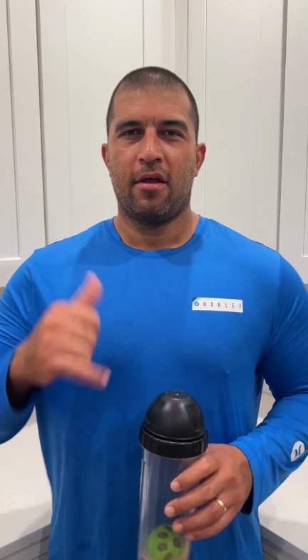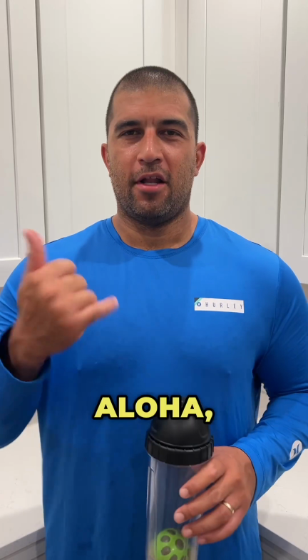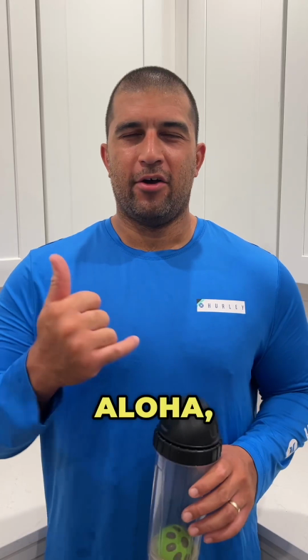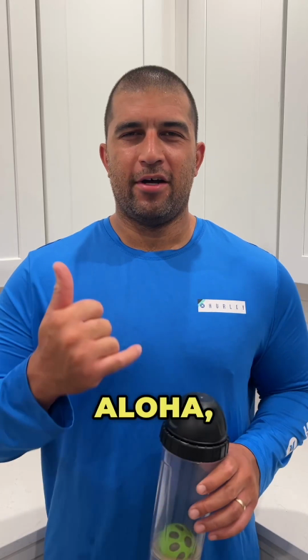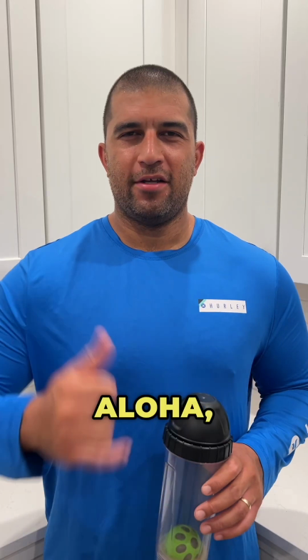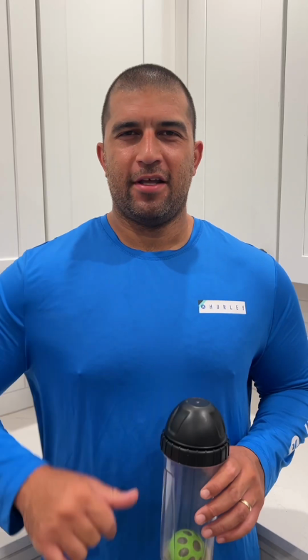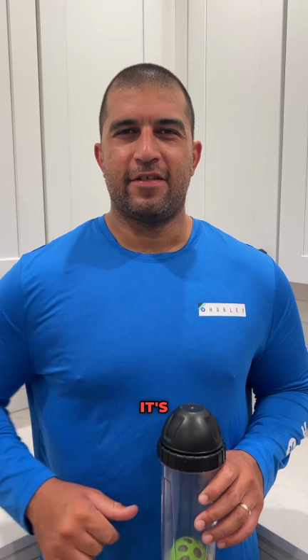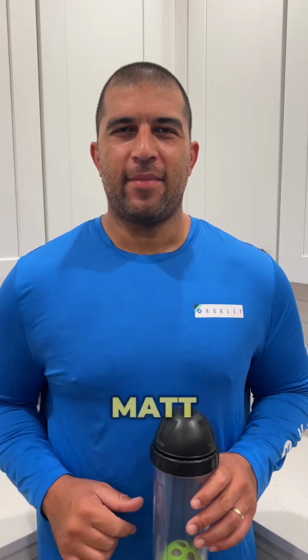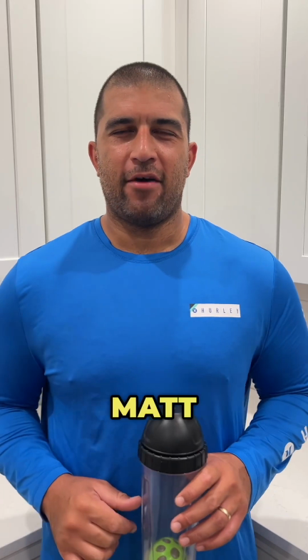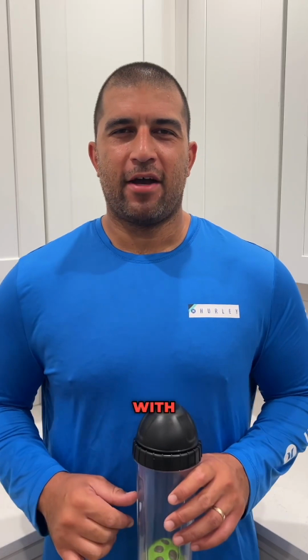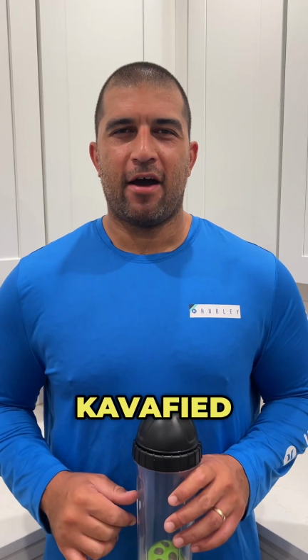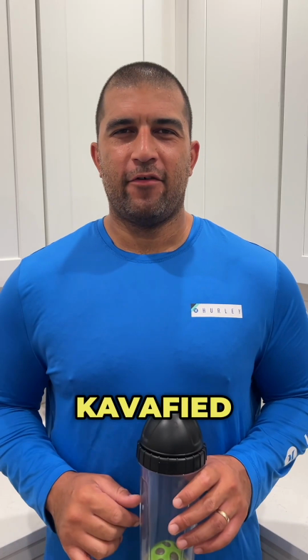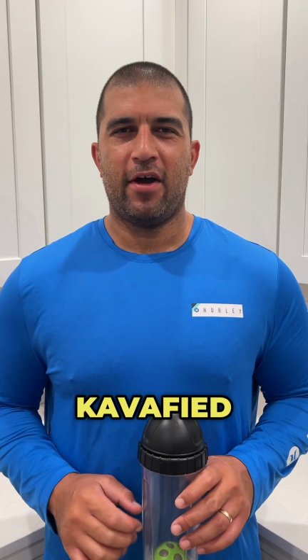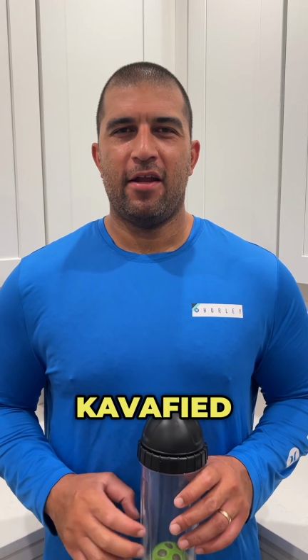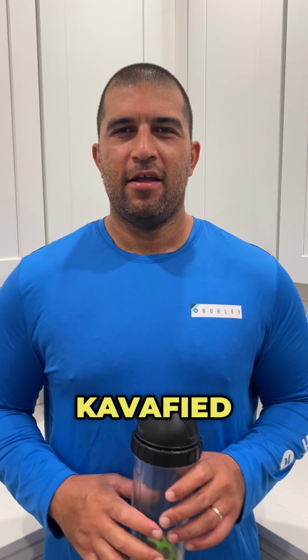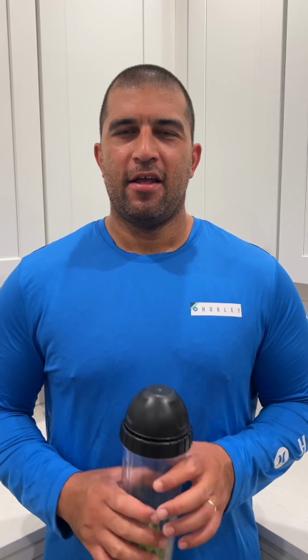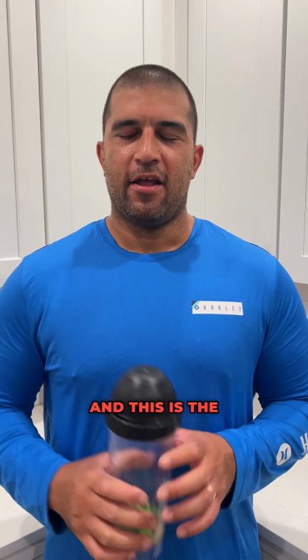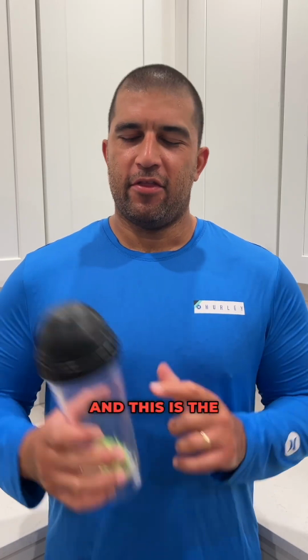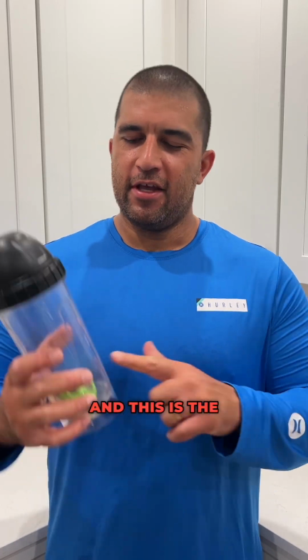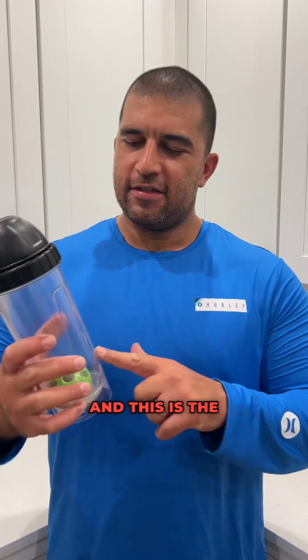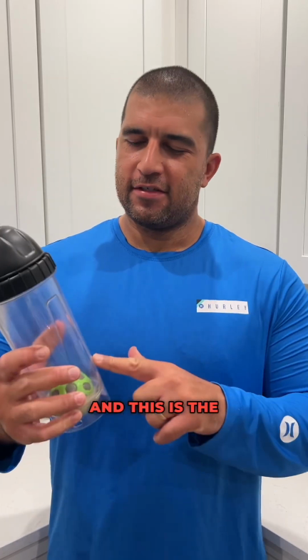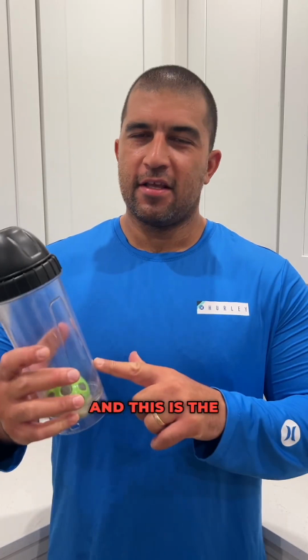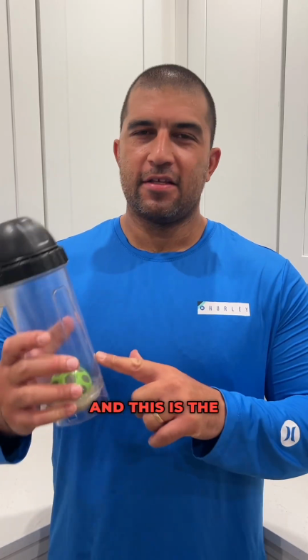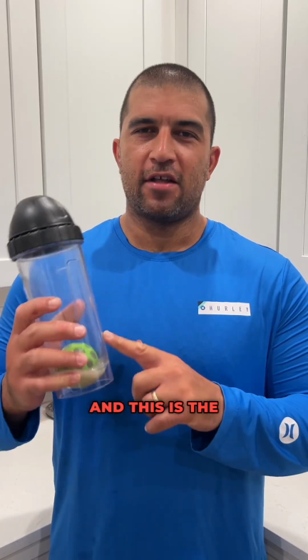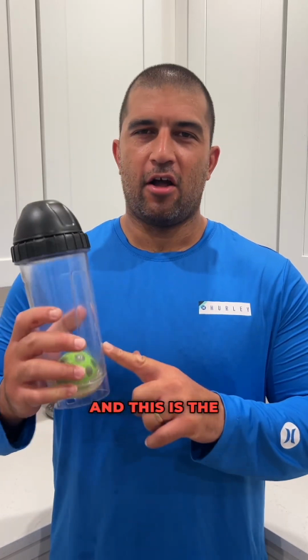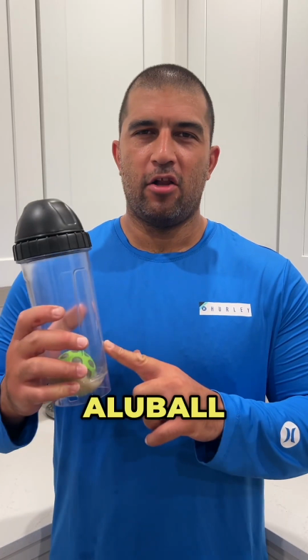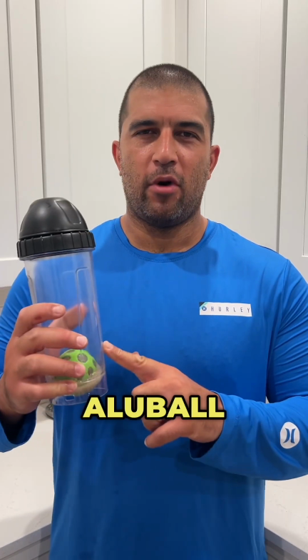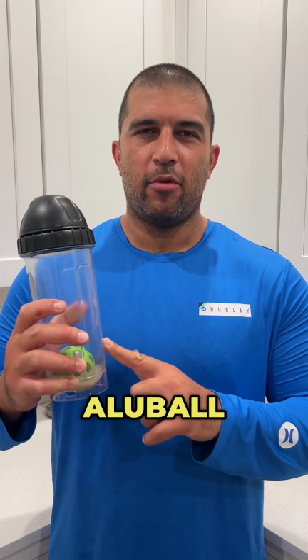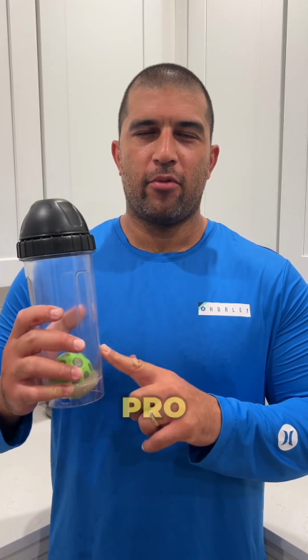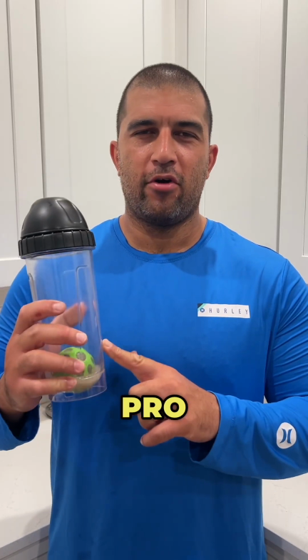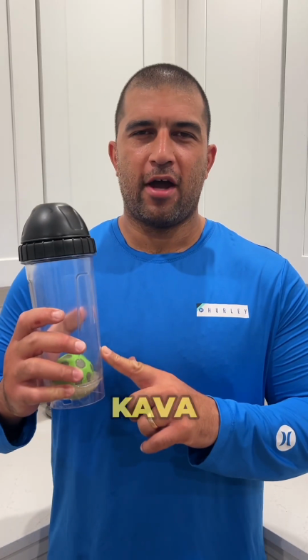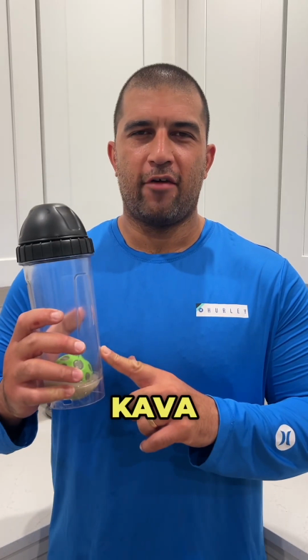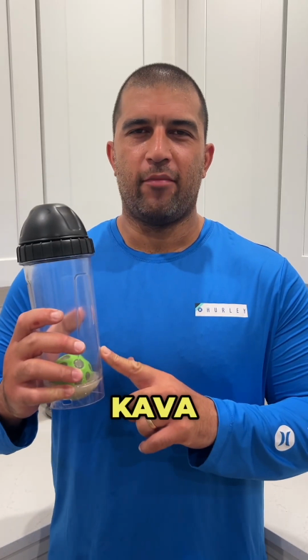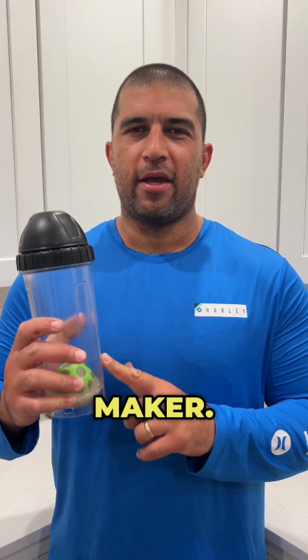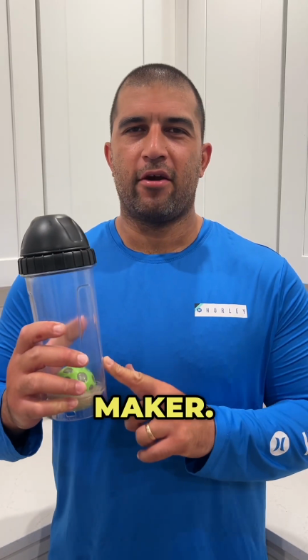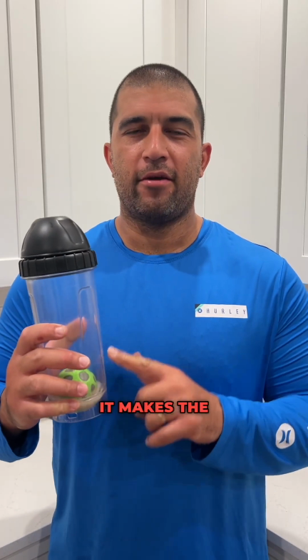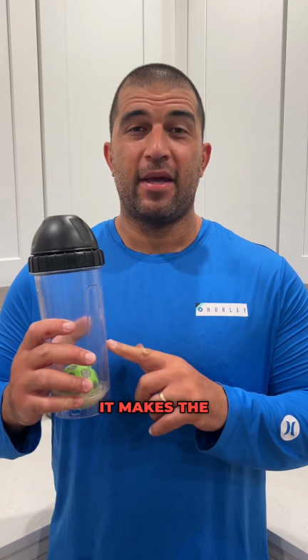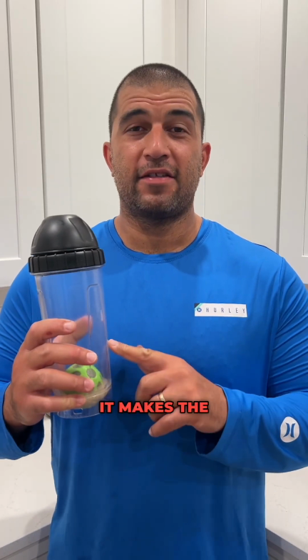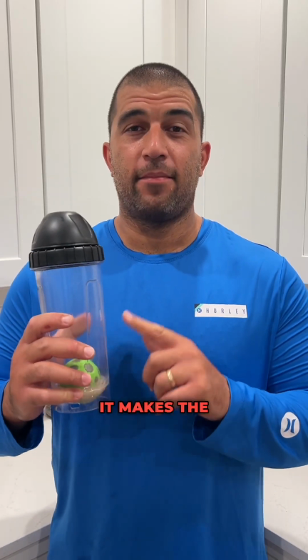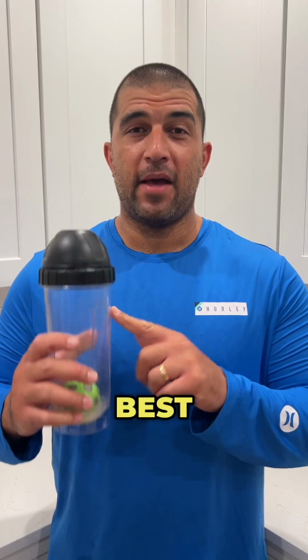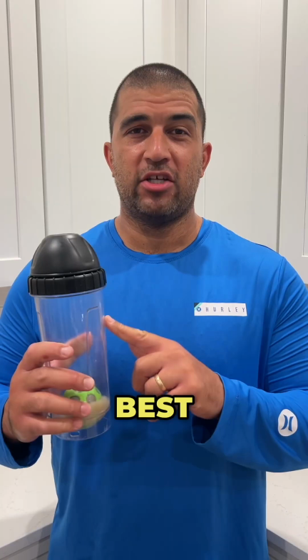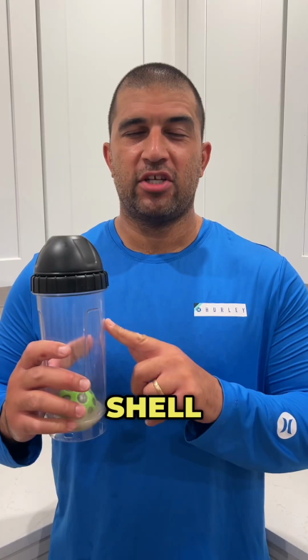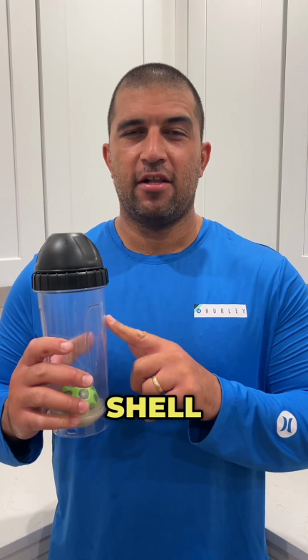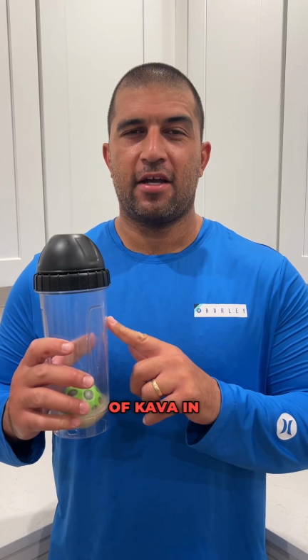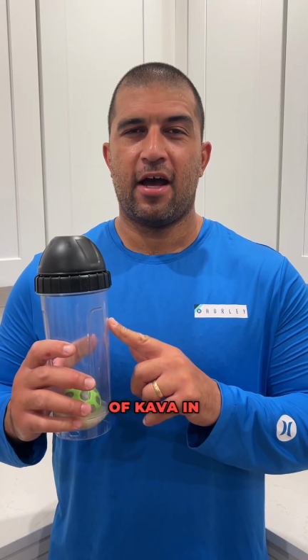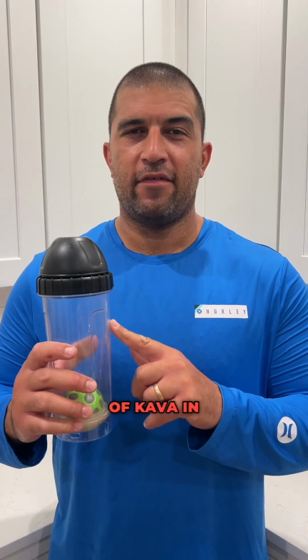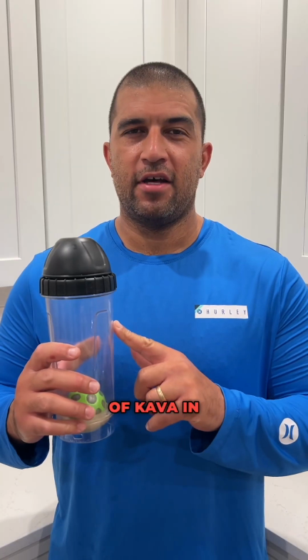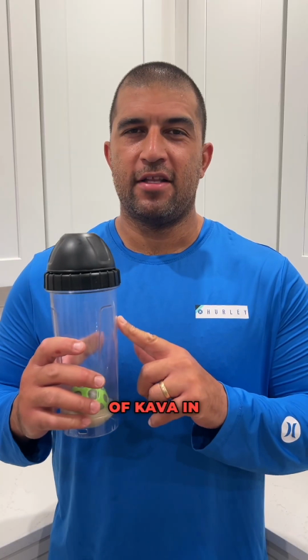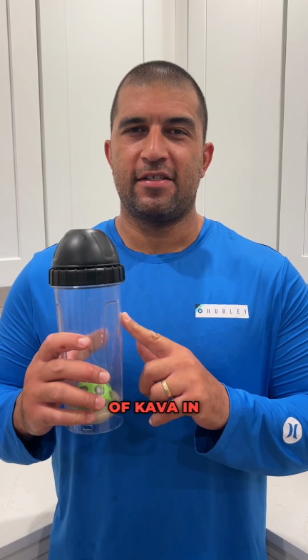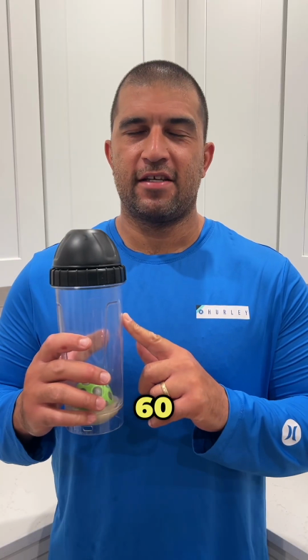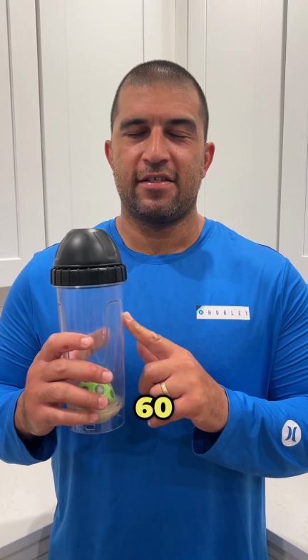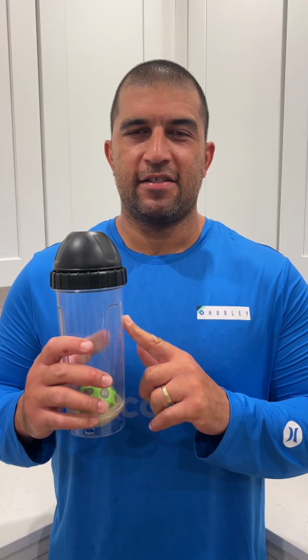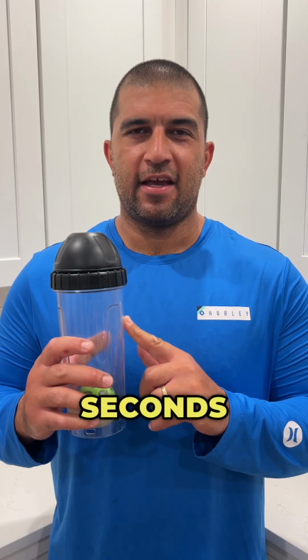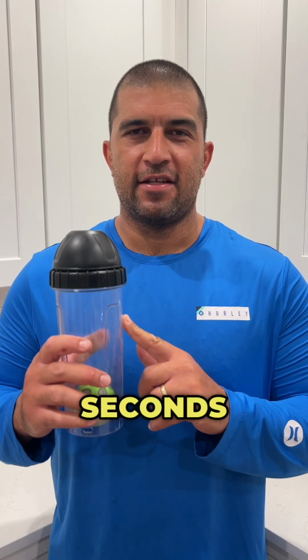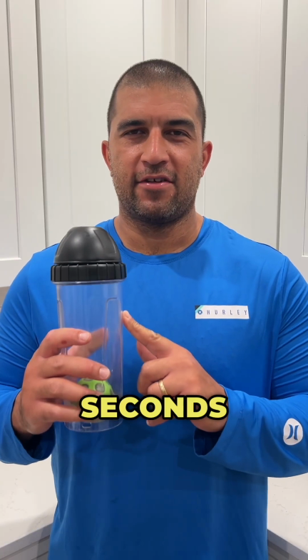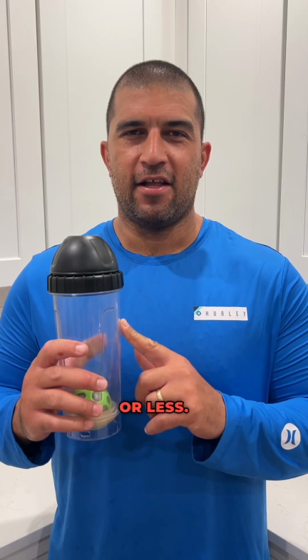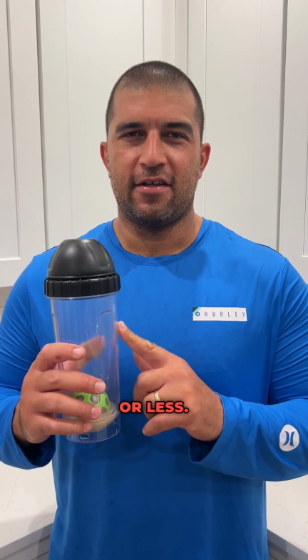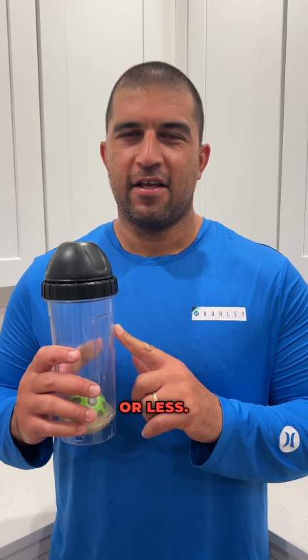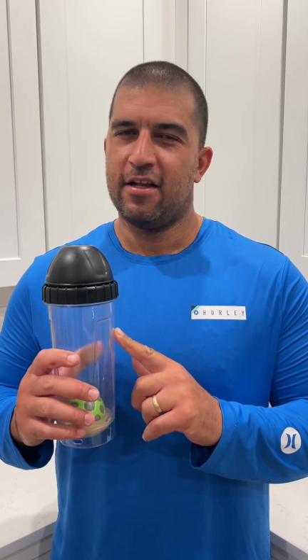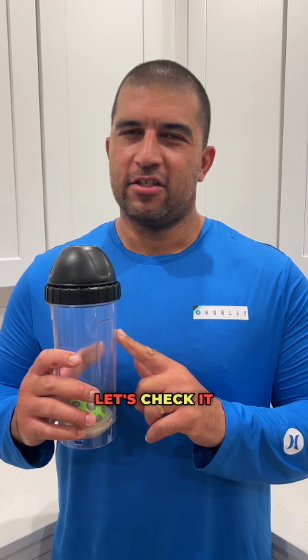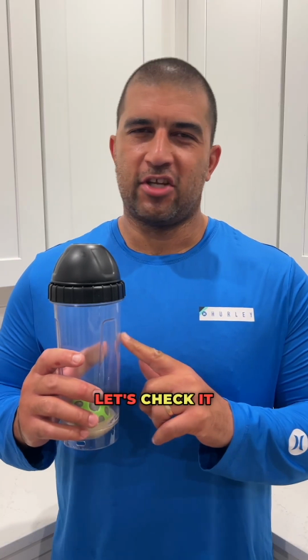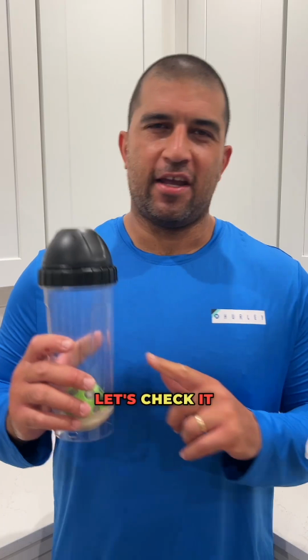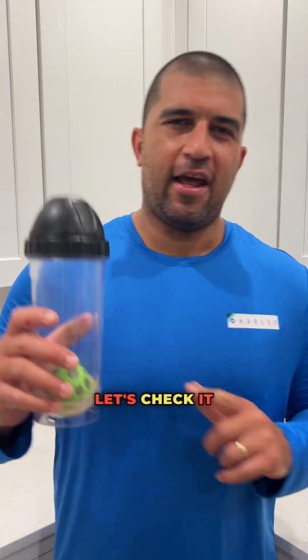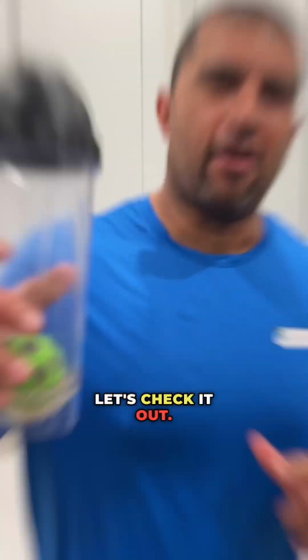Aloha, it's Matt with CavaFied, and this is the OluBall Pro Cava Maker. It makes the best shell of cava in 60 seconds or less. Let's check it out.